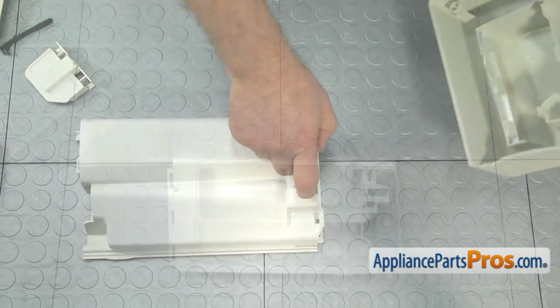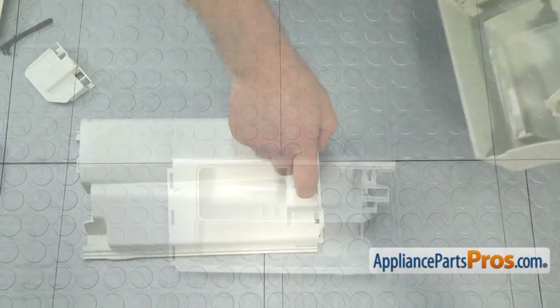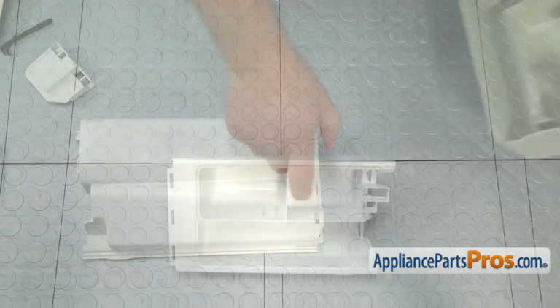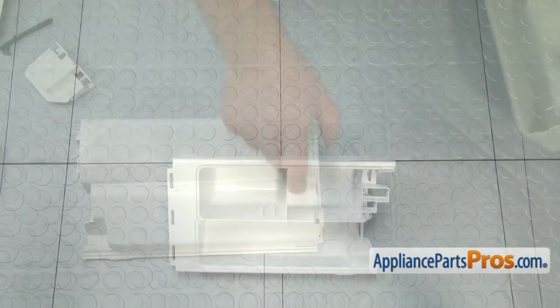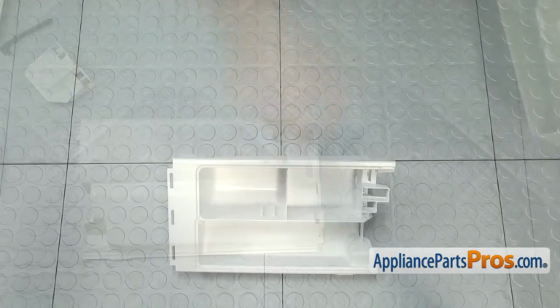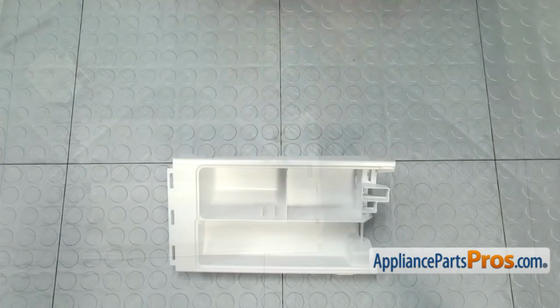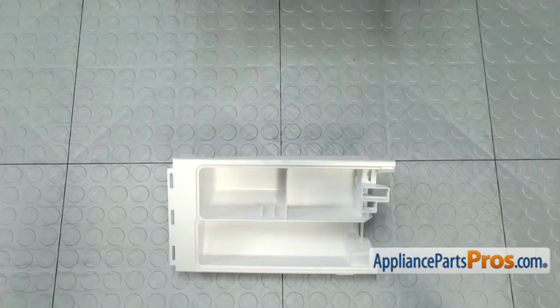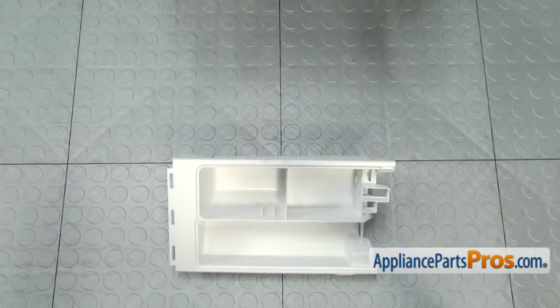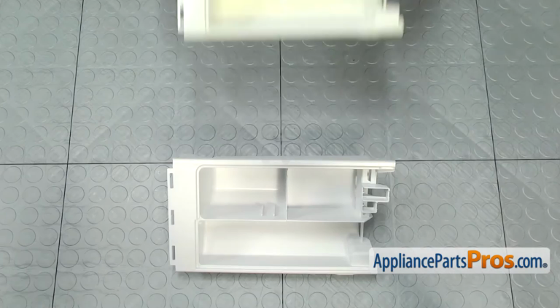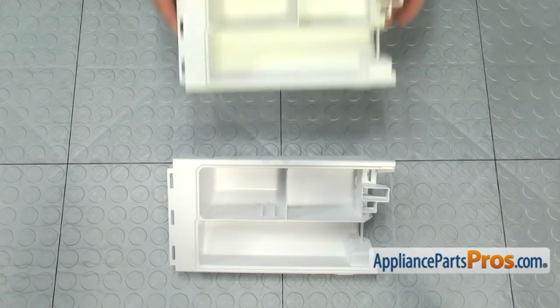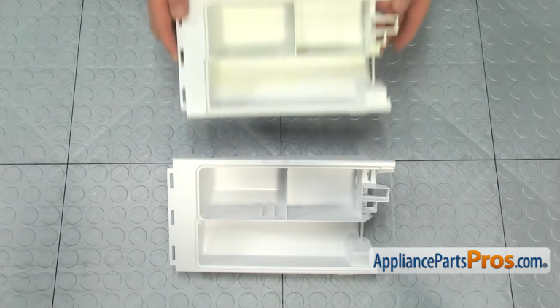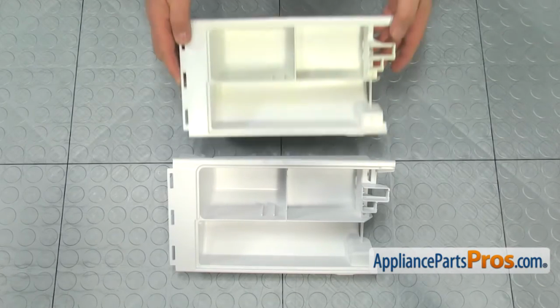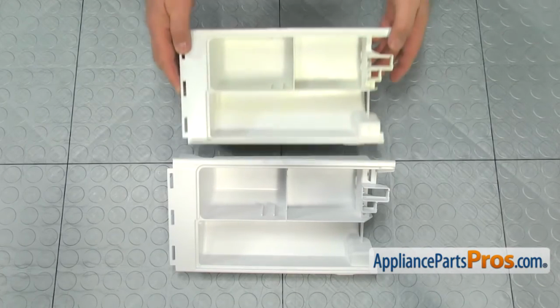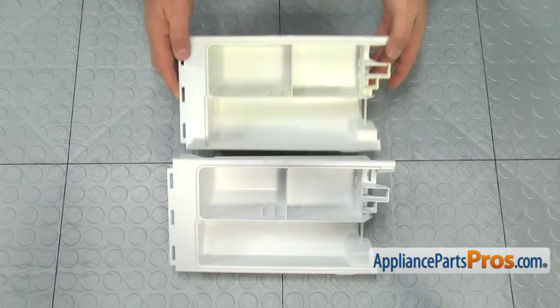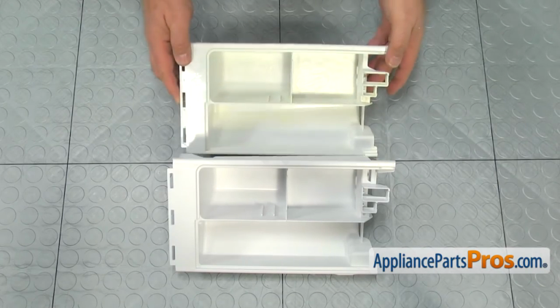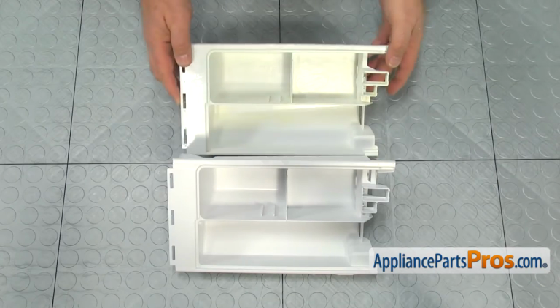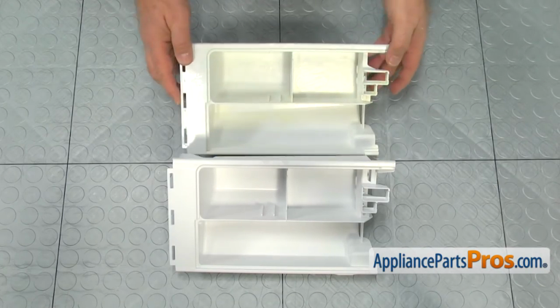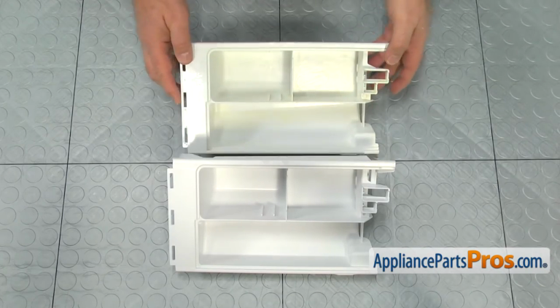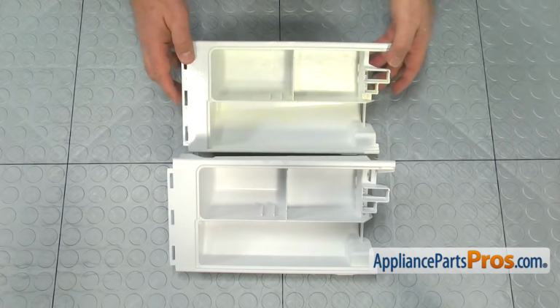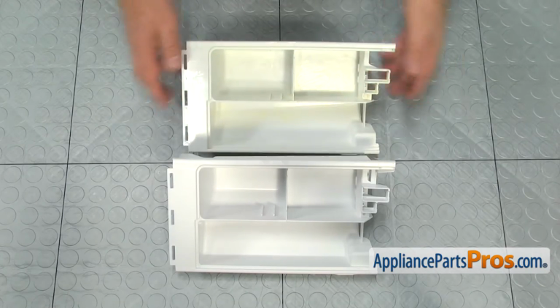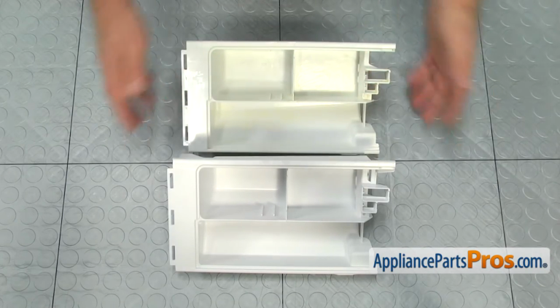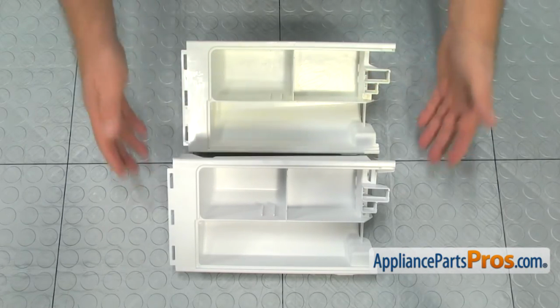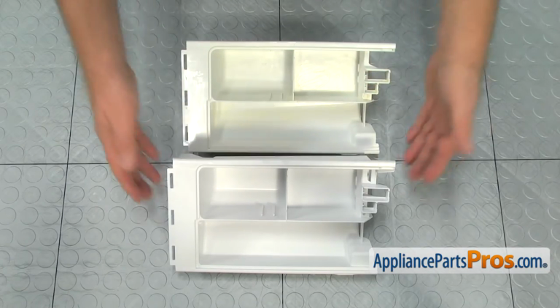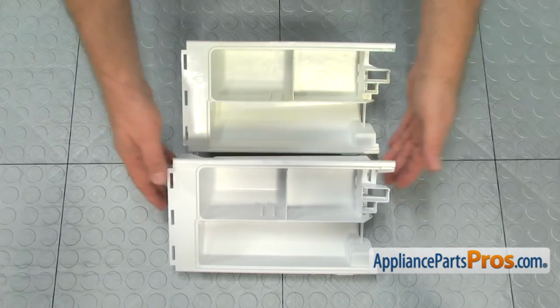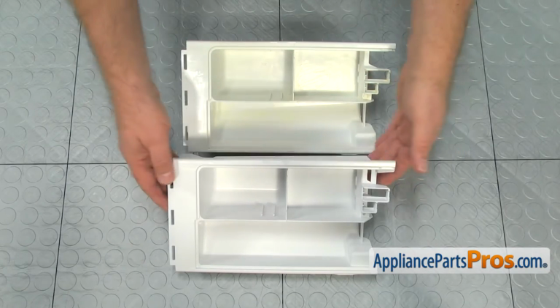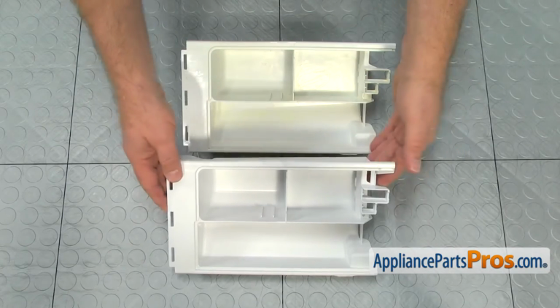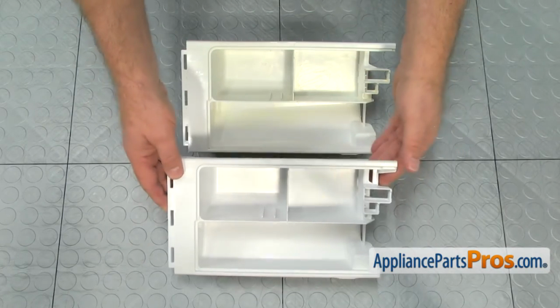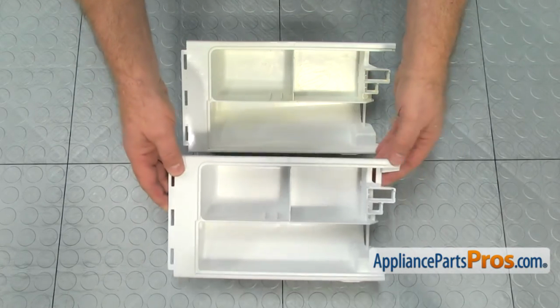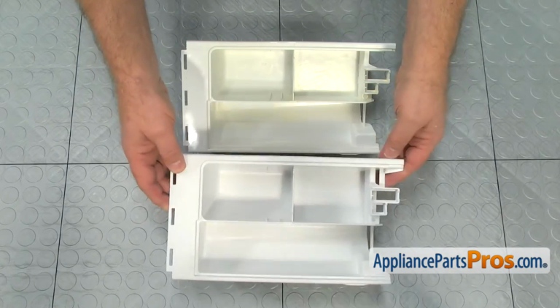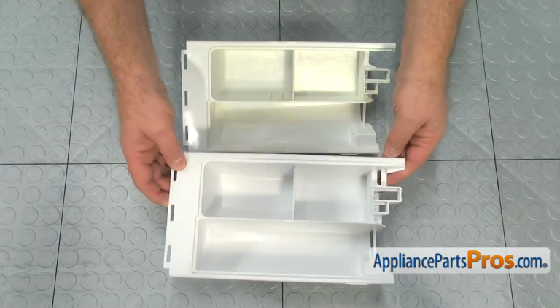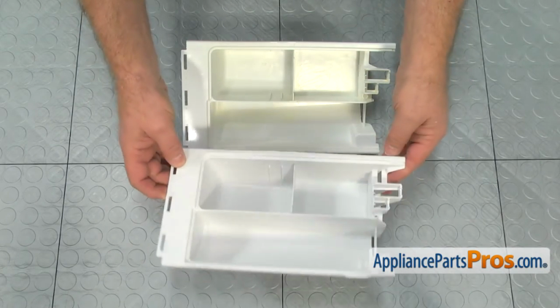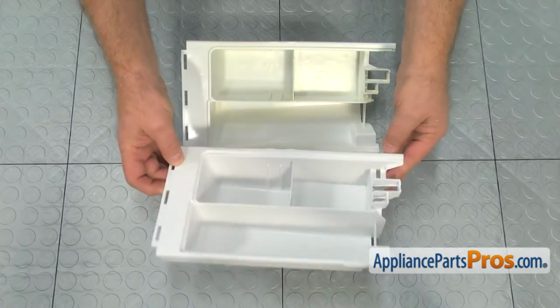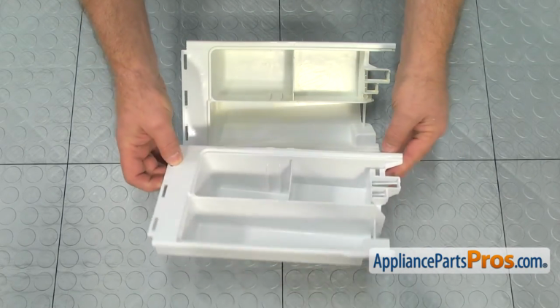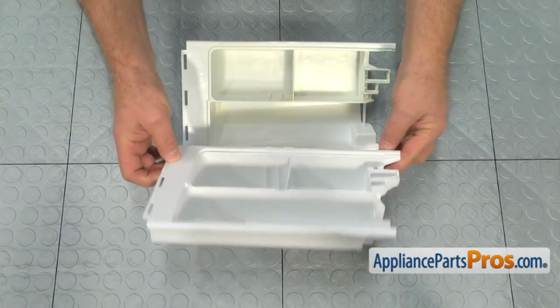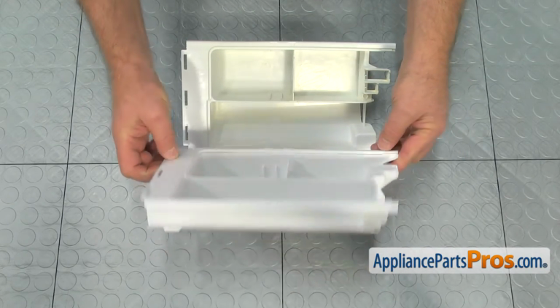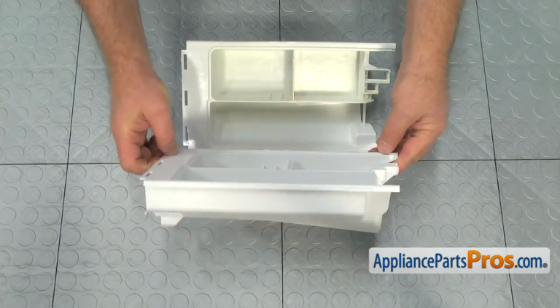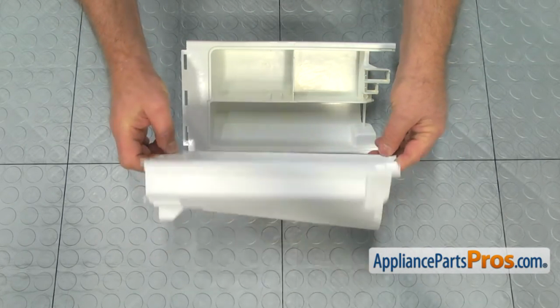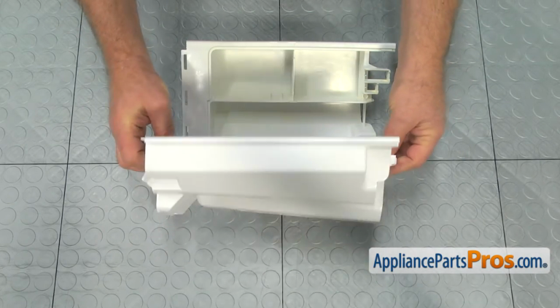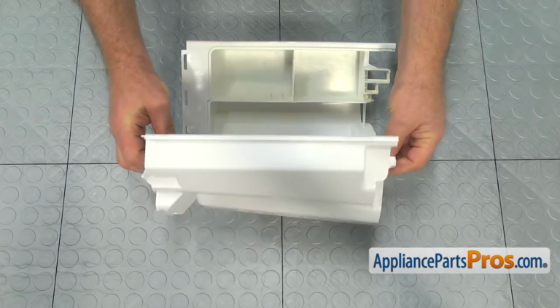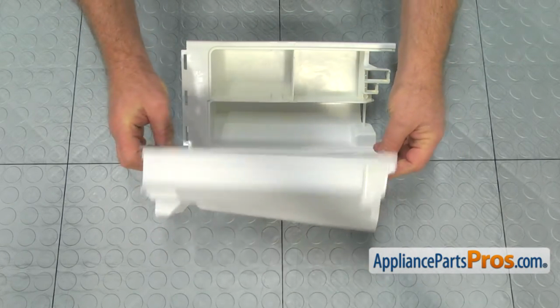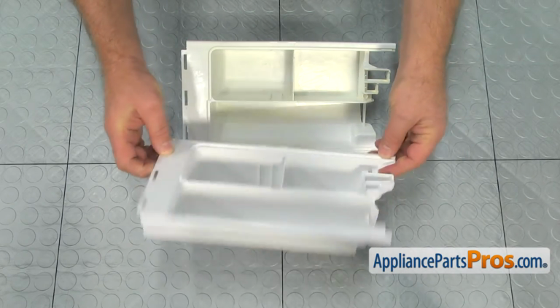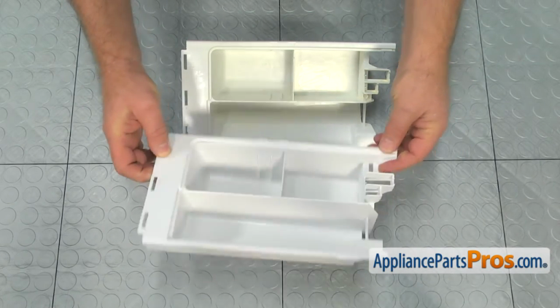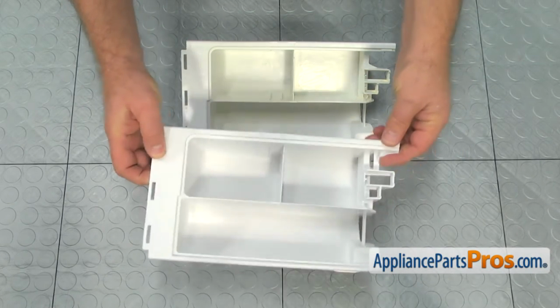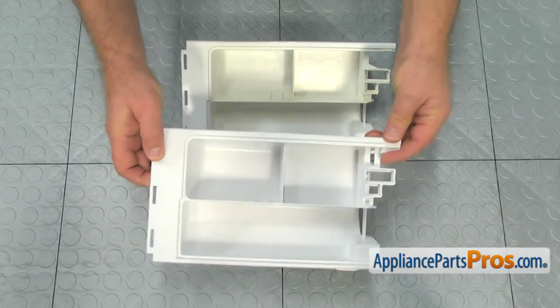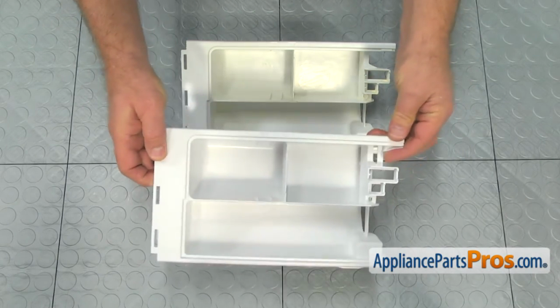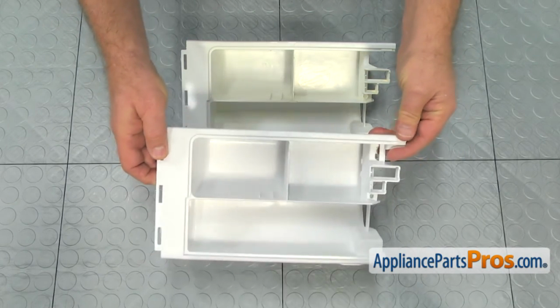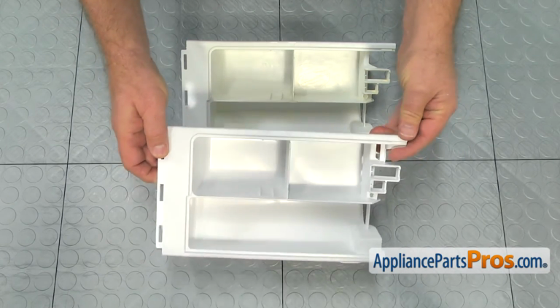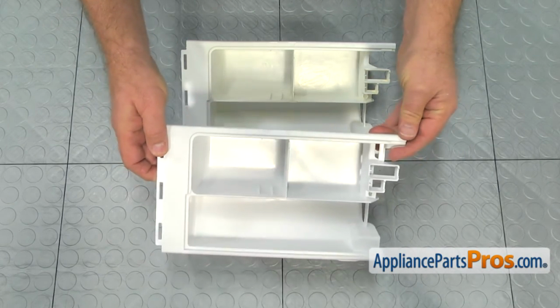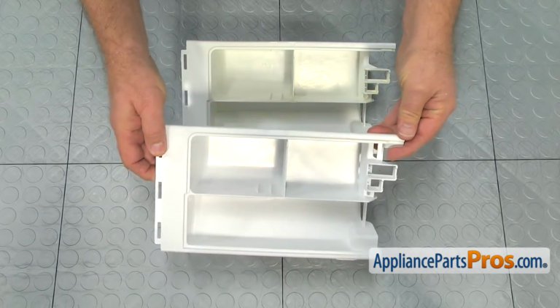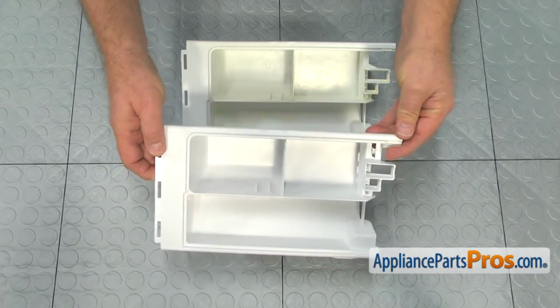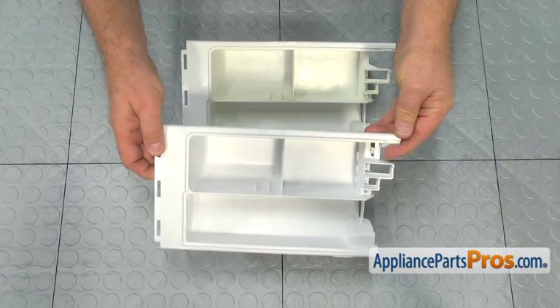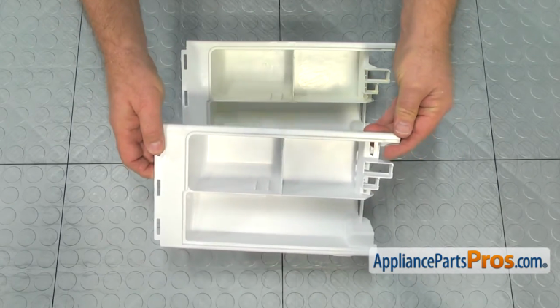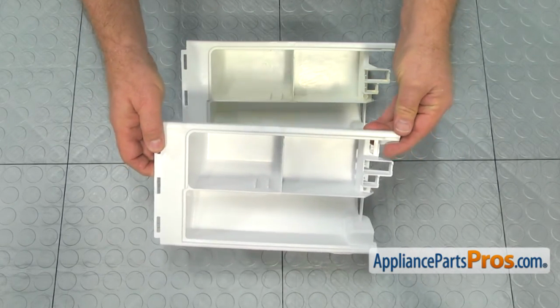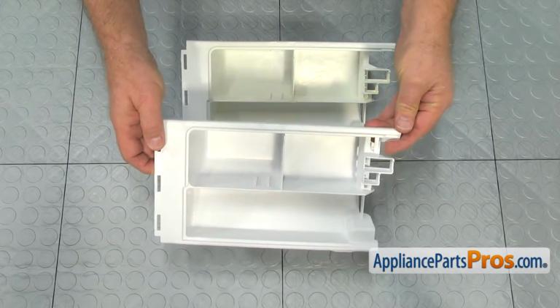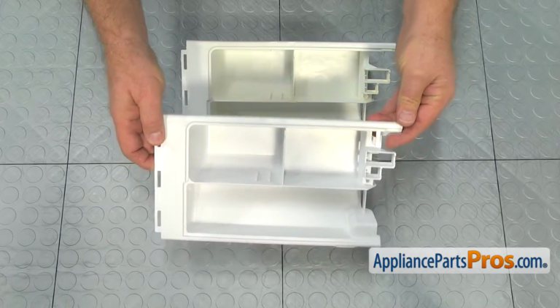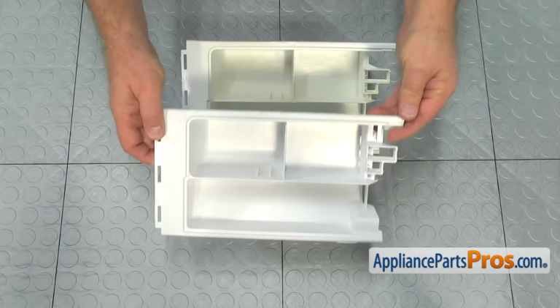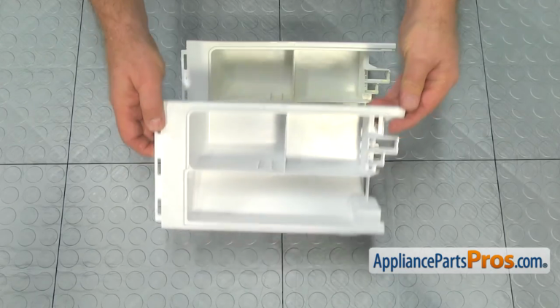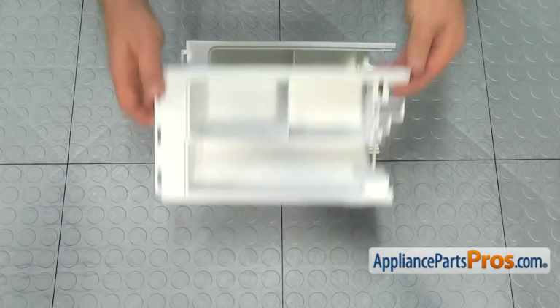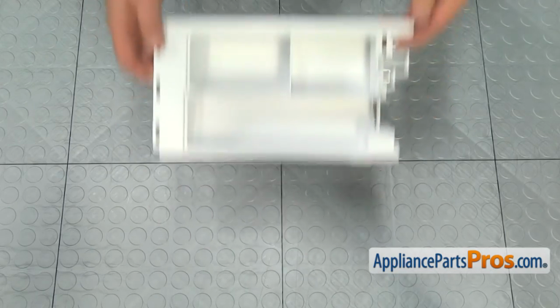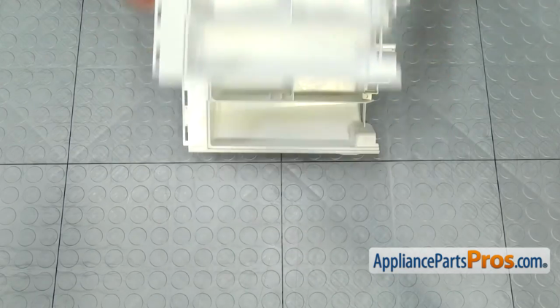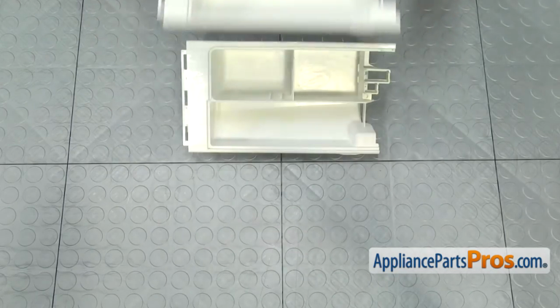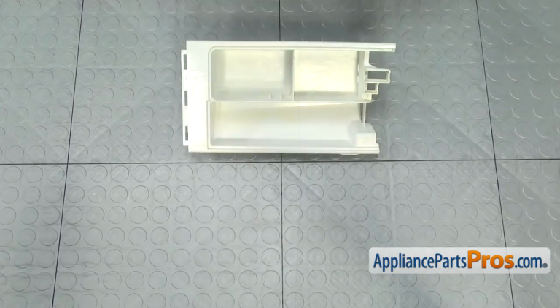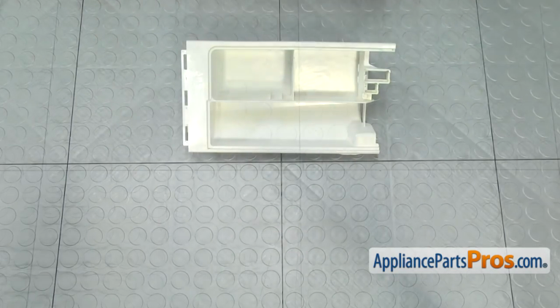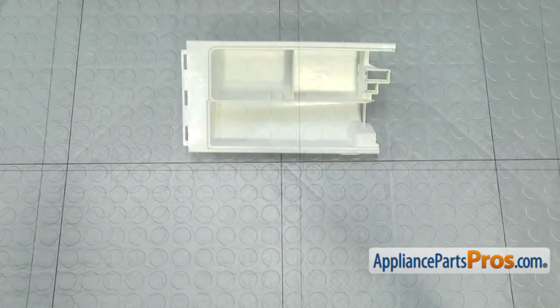This is the old detergent drawer next to the new one. If you don't have this part, you can get it from AppliancePartsPros.com.